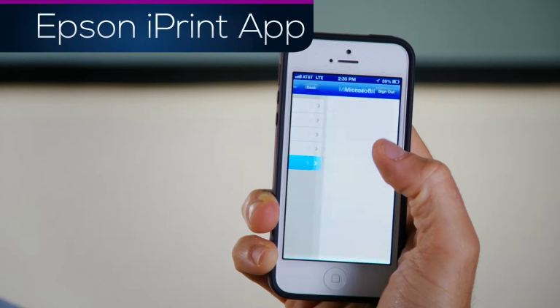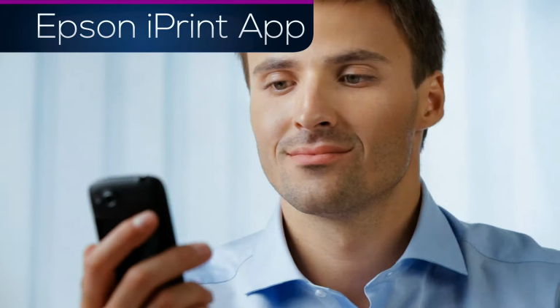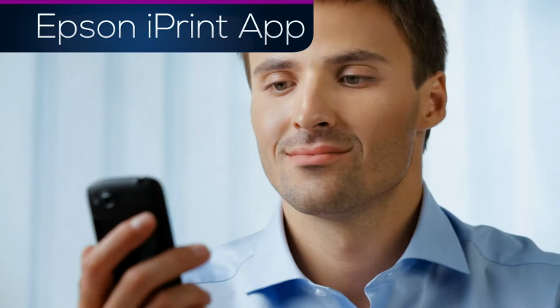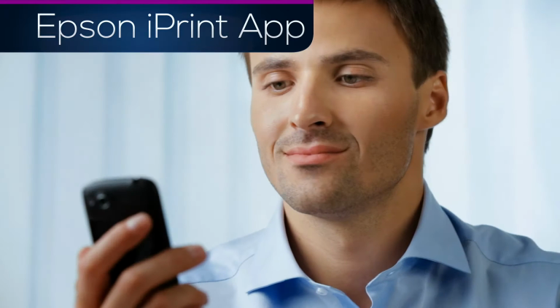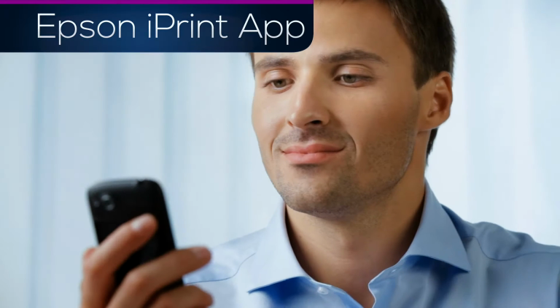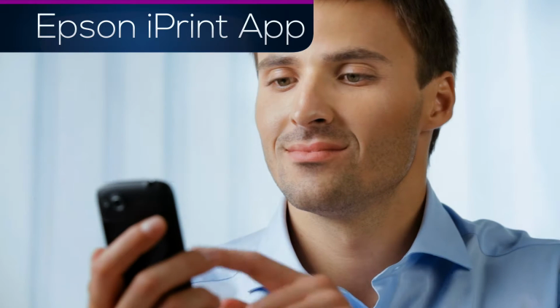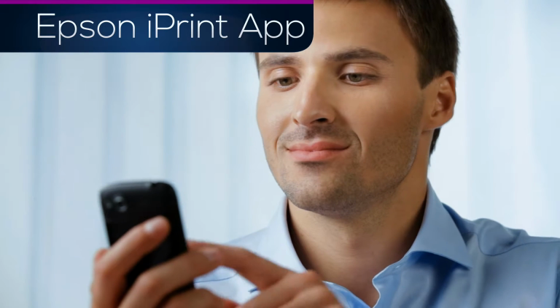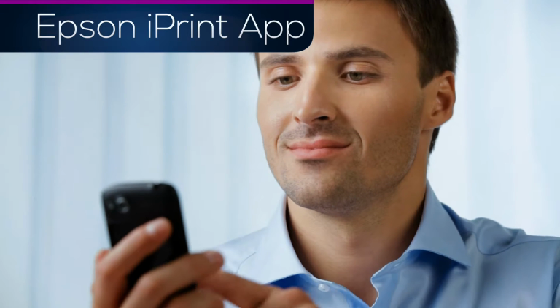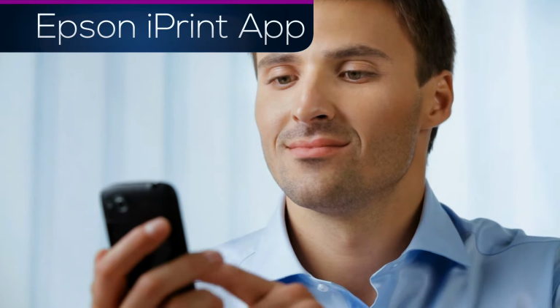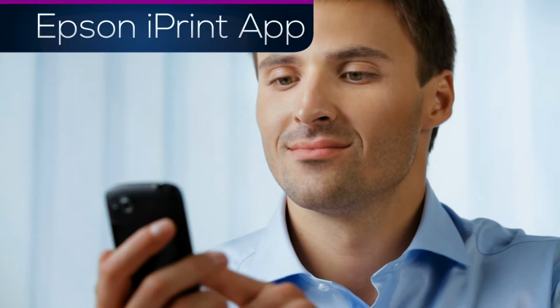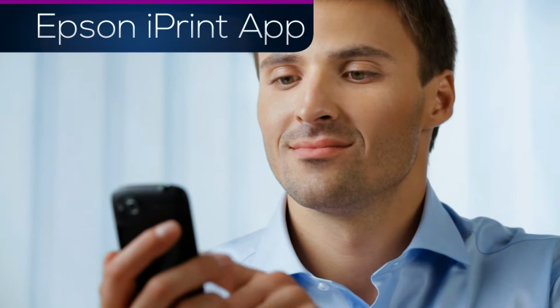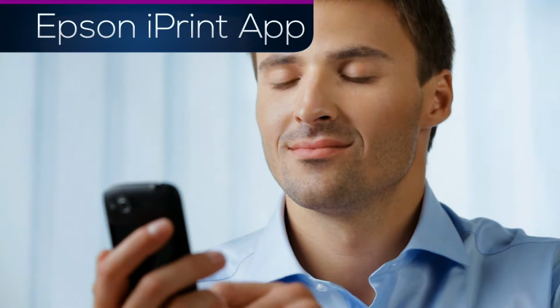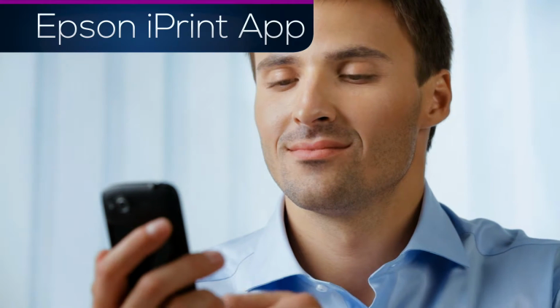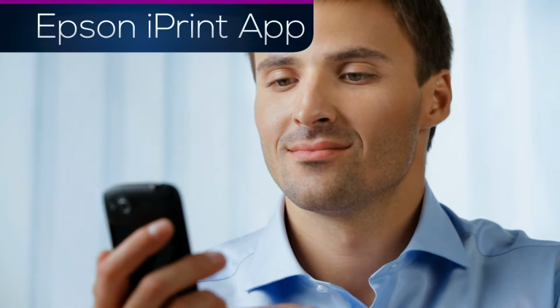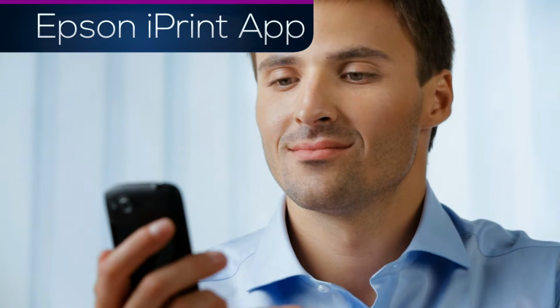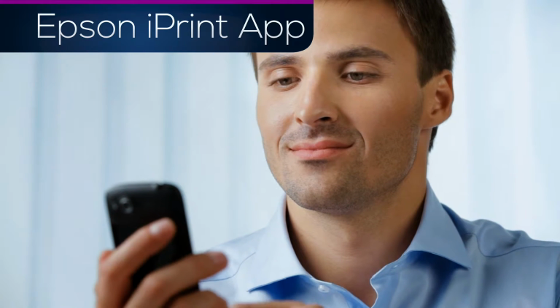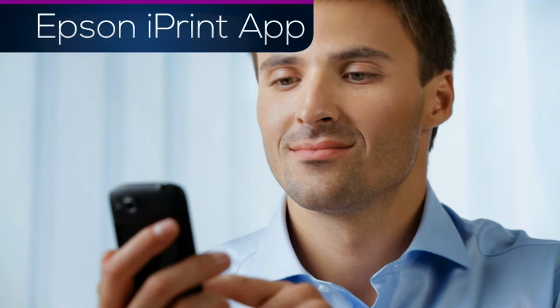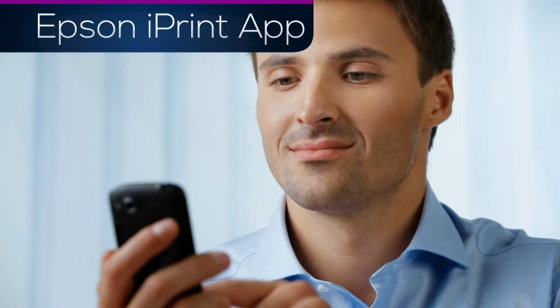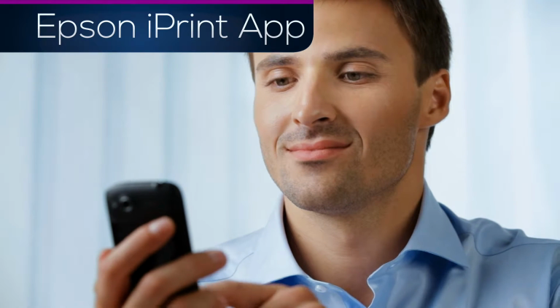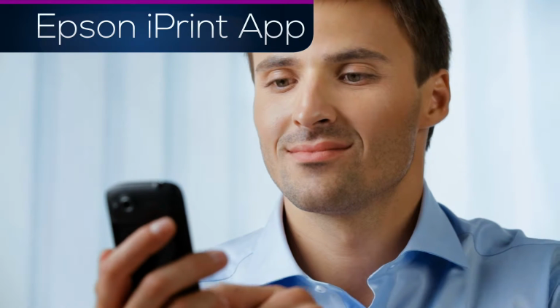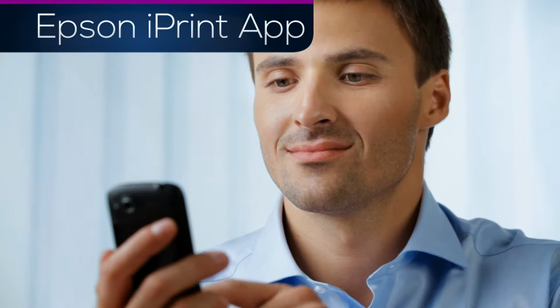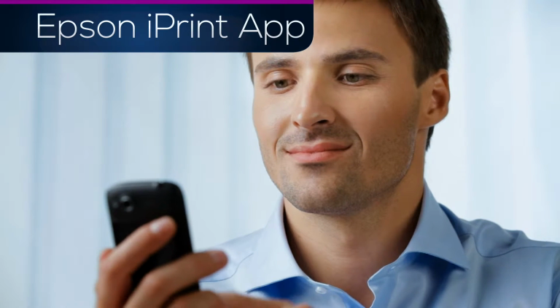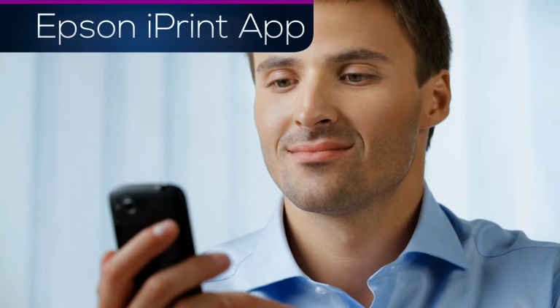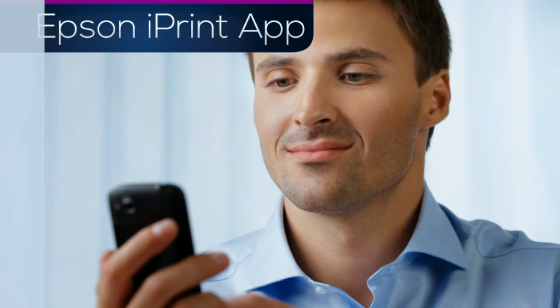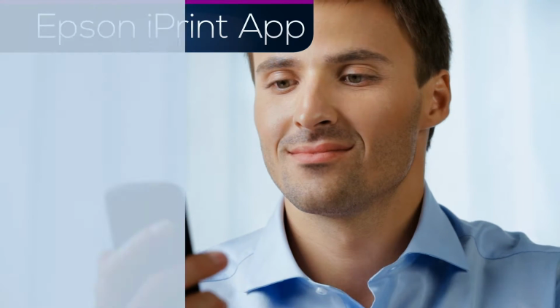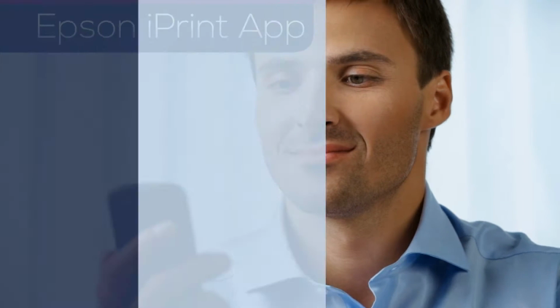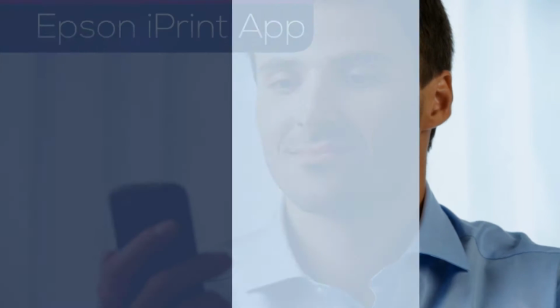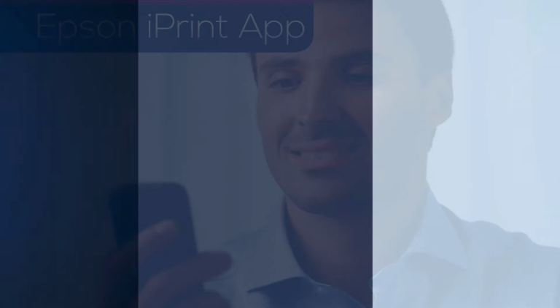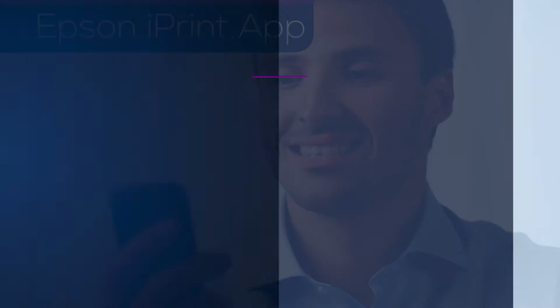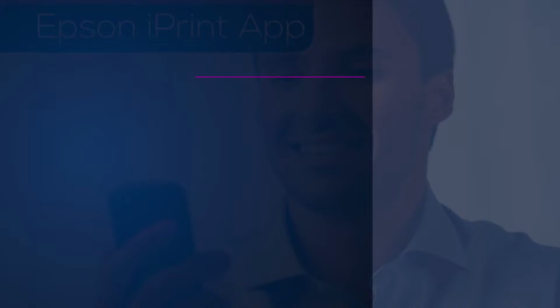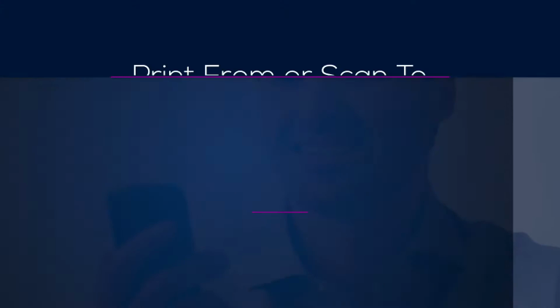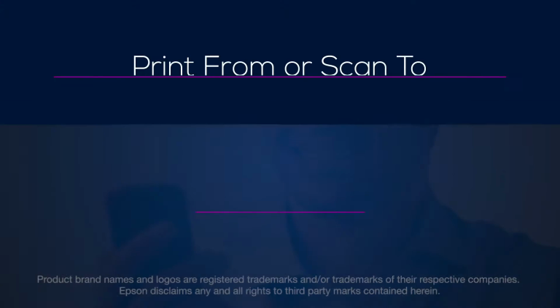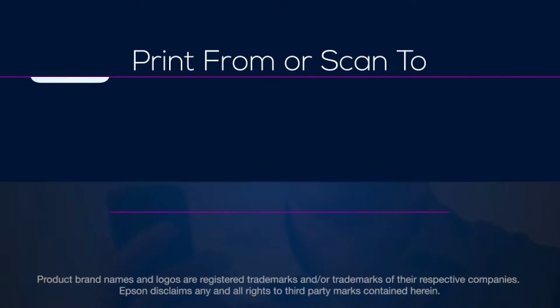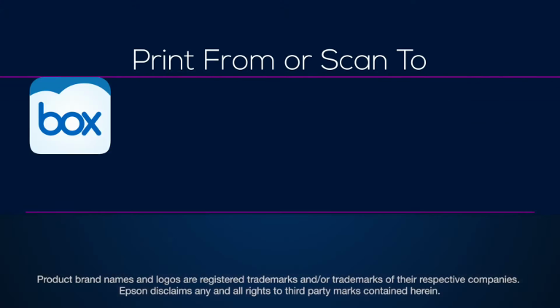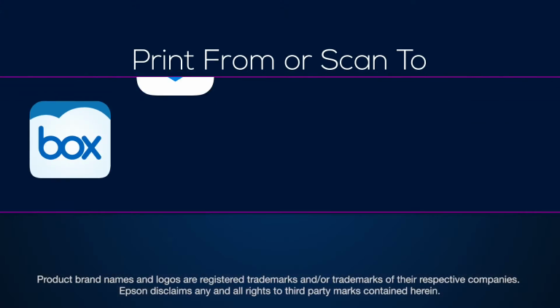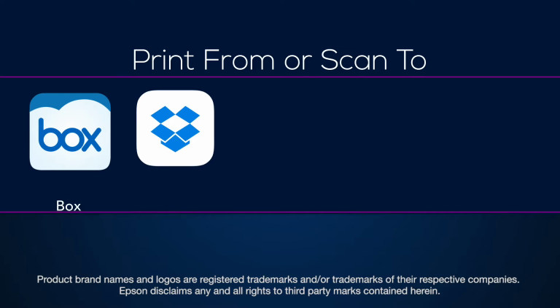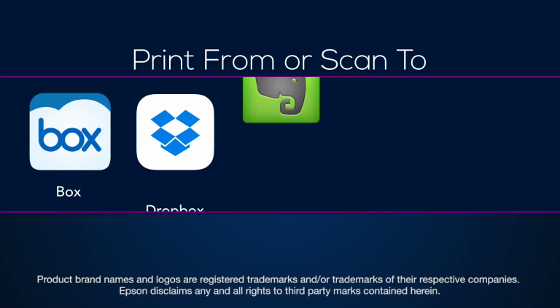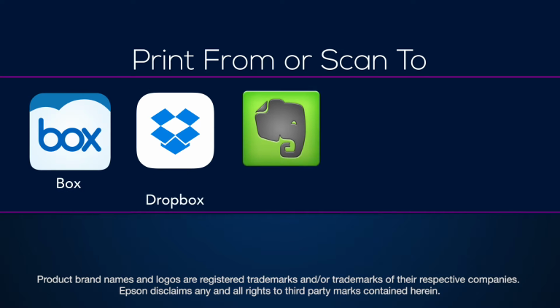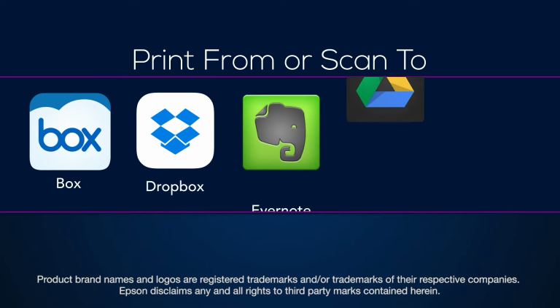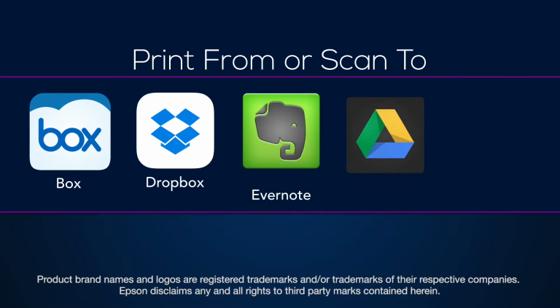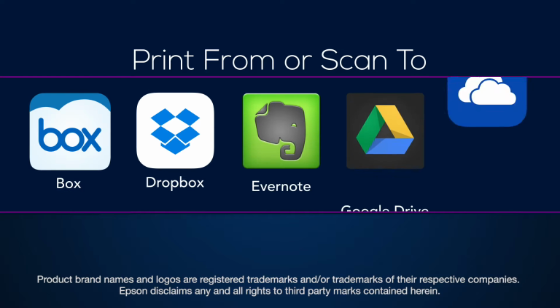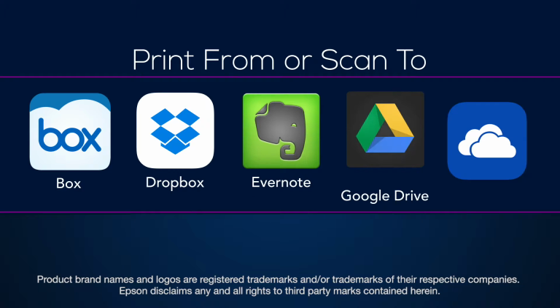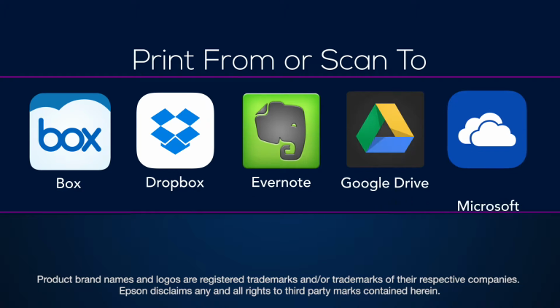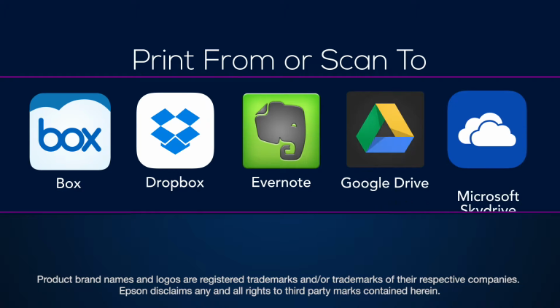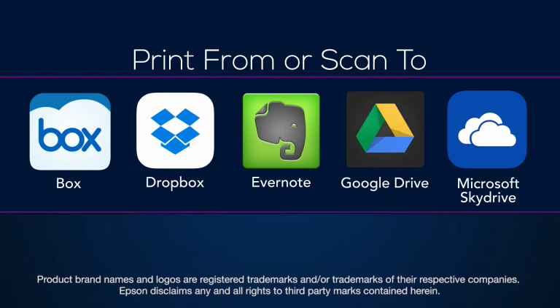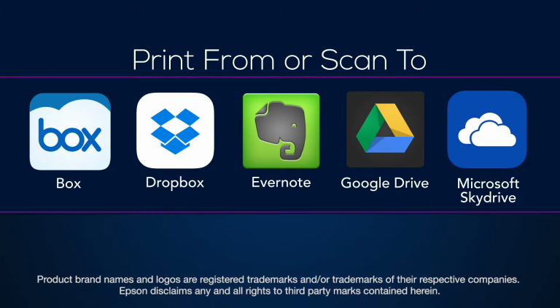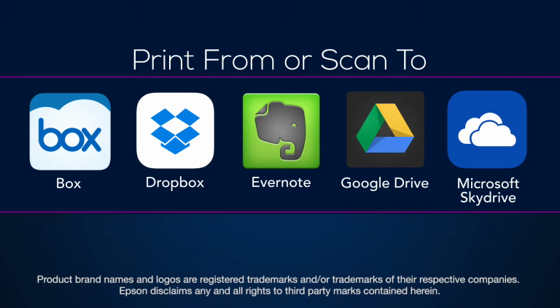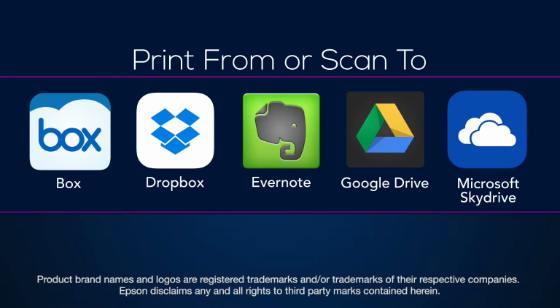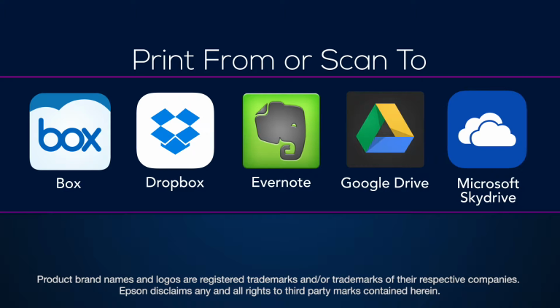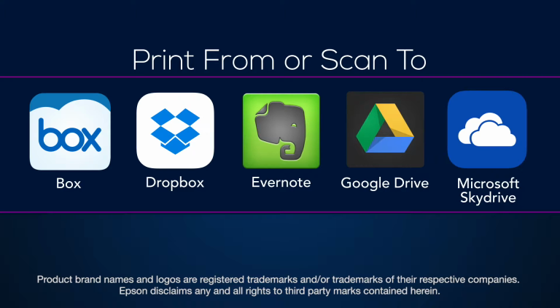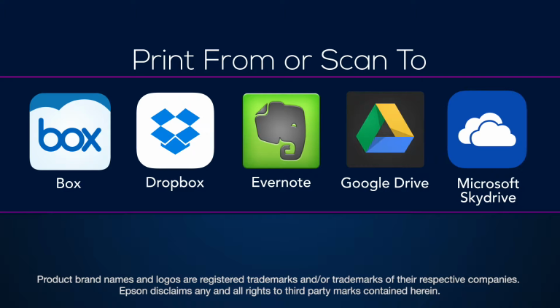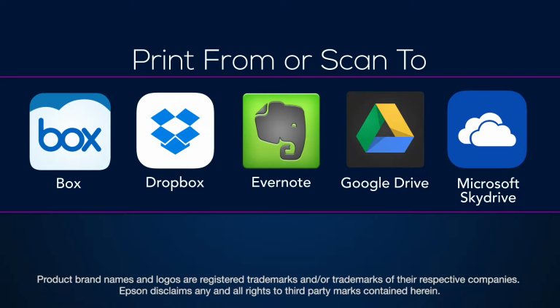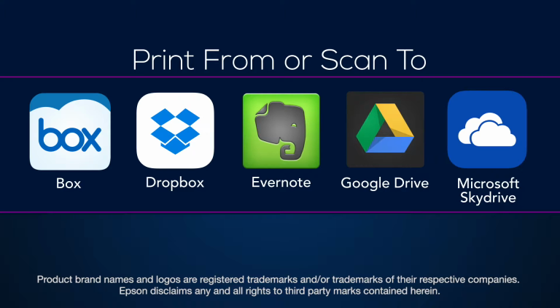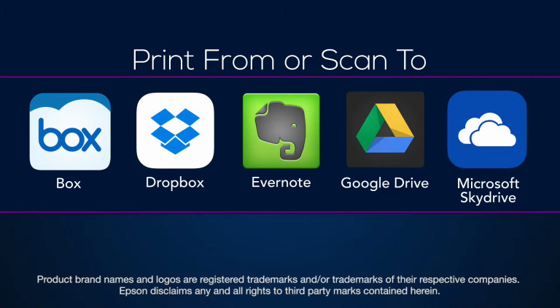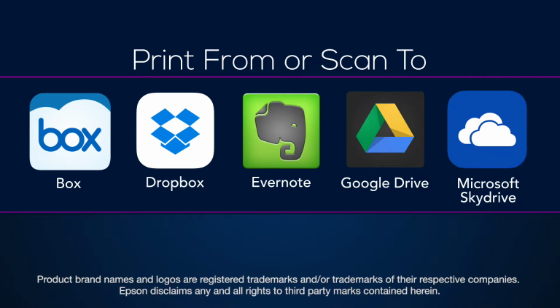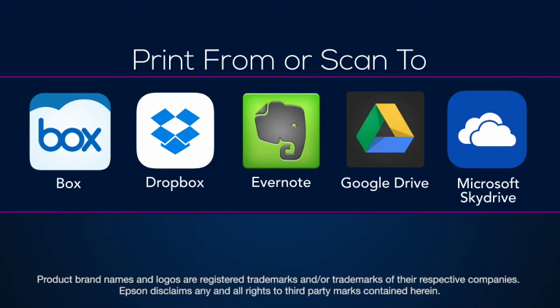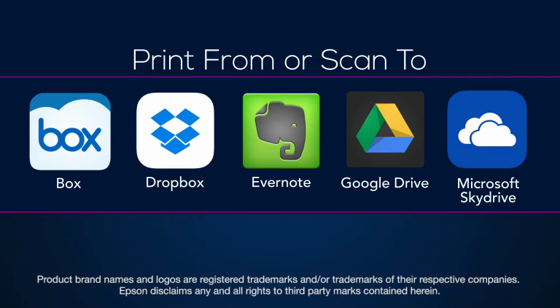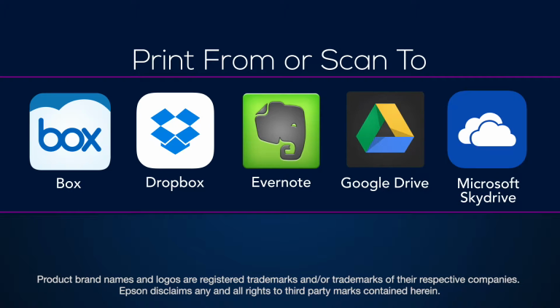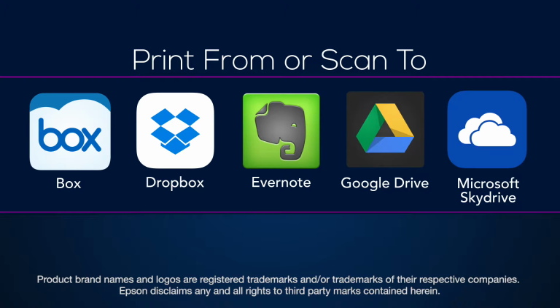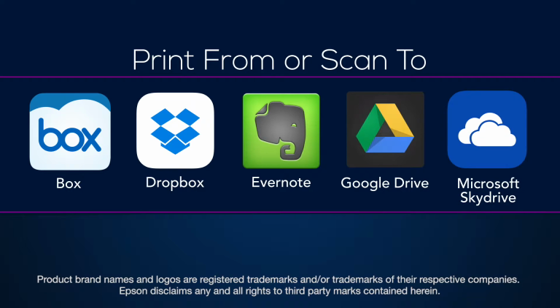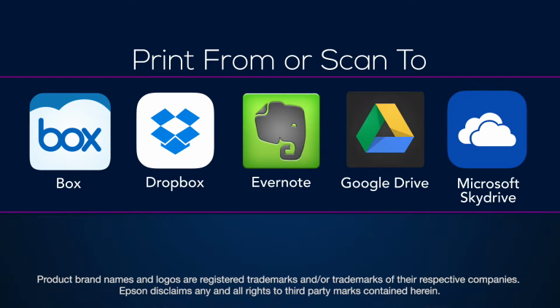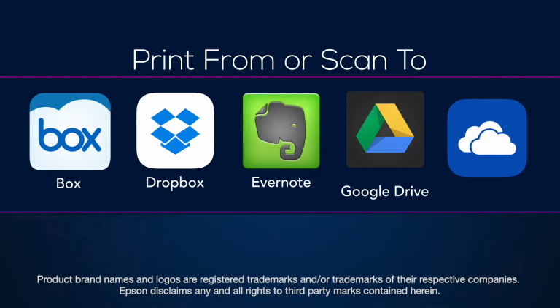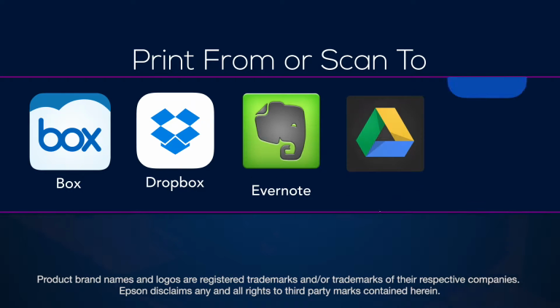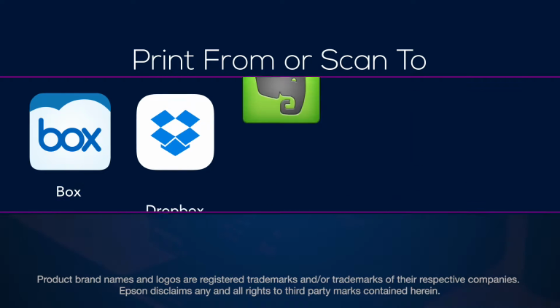making access to your files easier than ever. You can print from or scan to any of these online storage services.